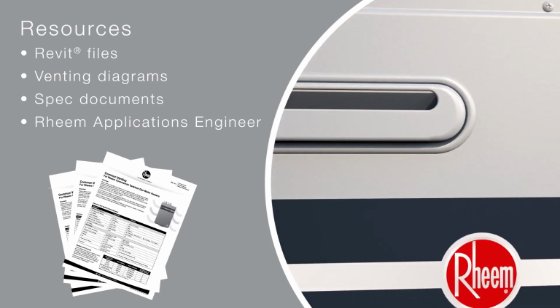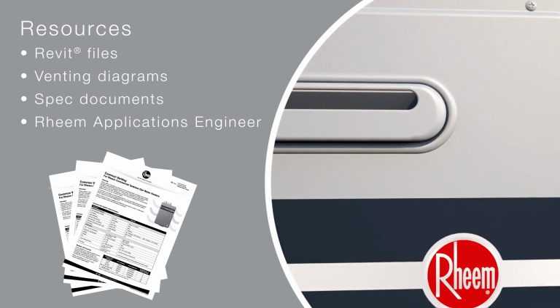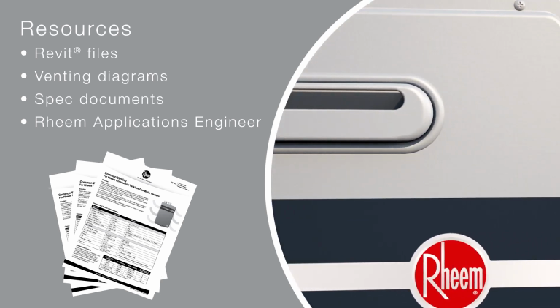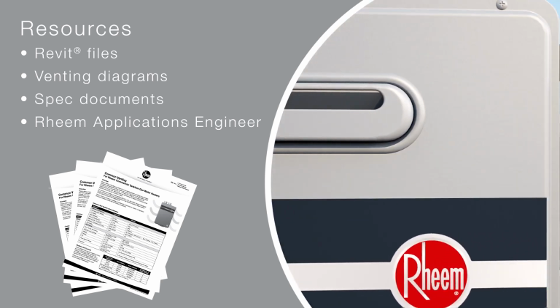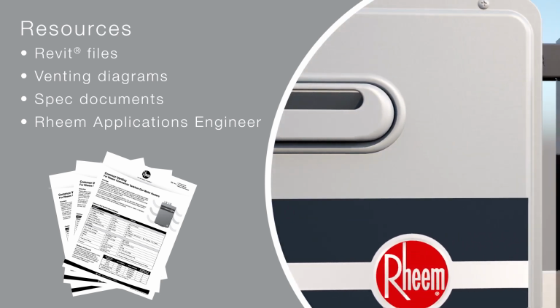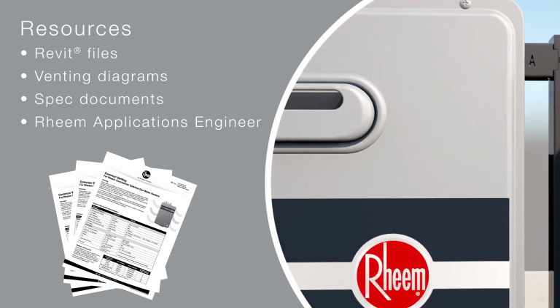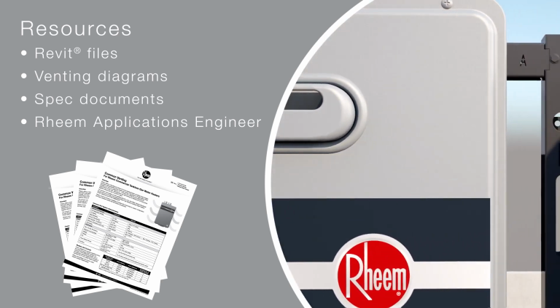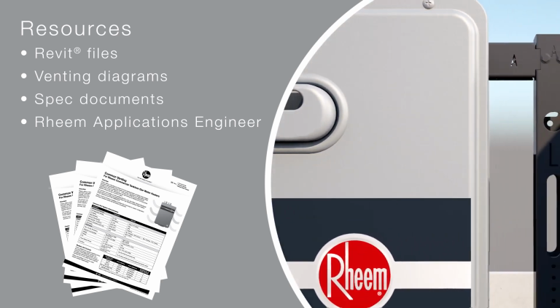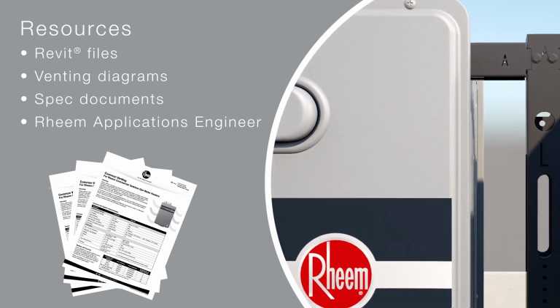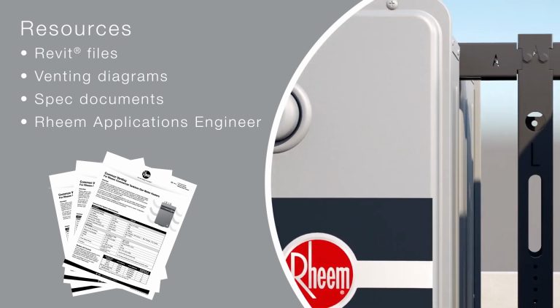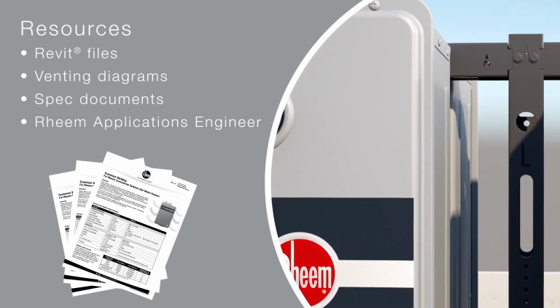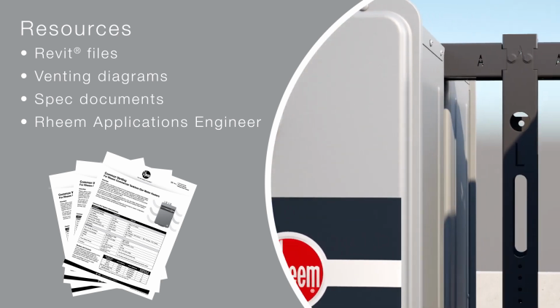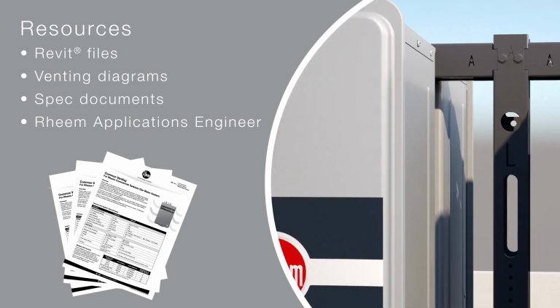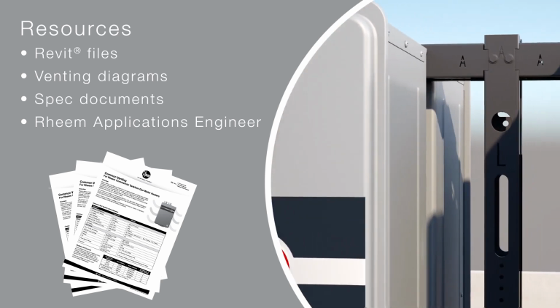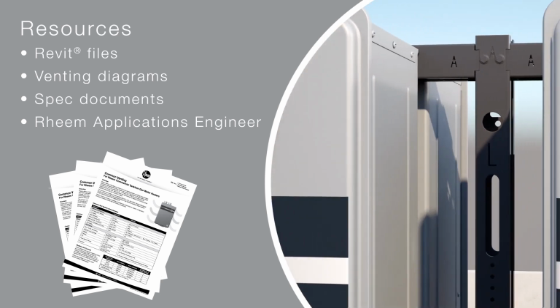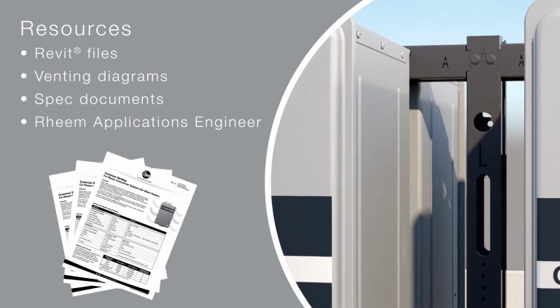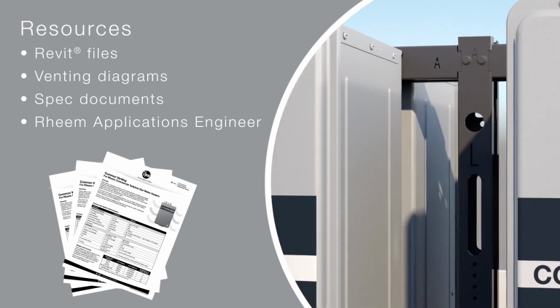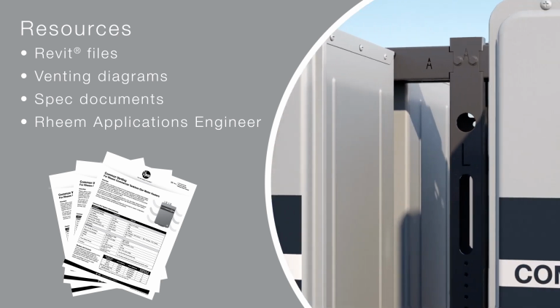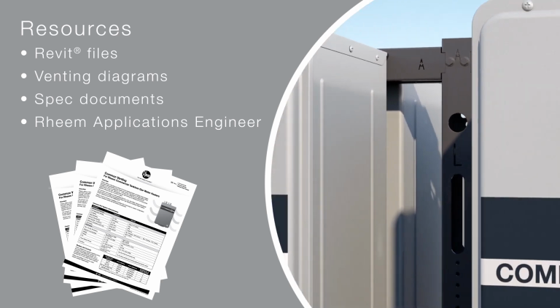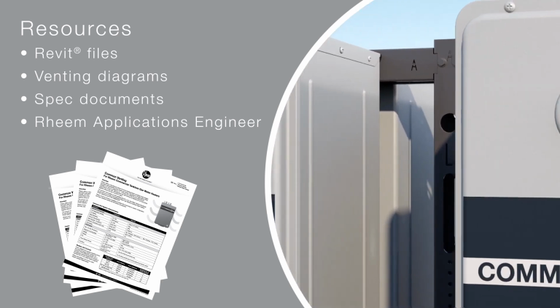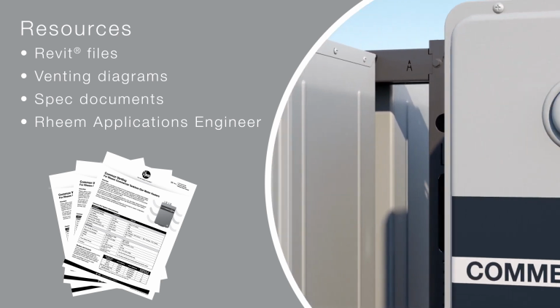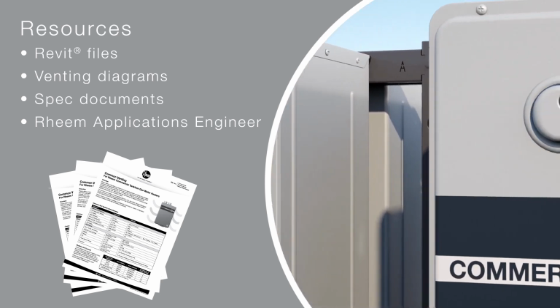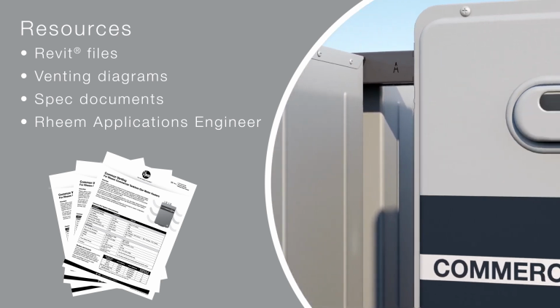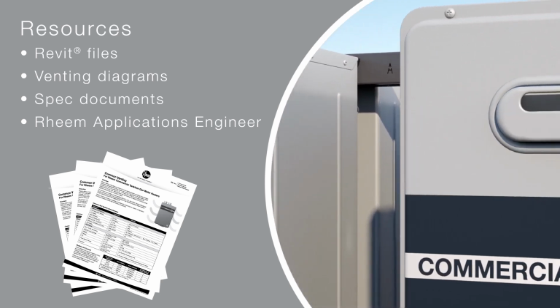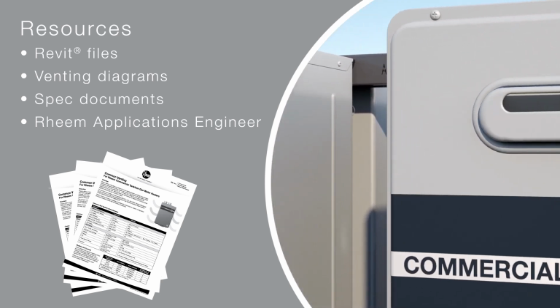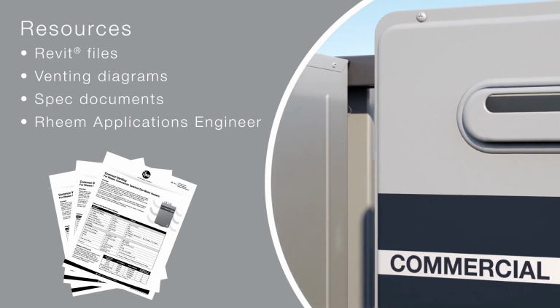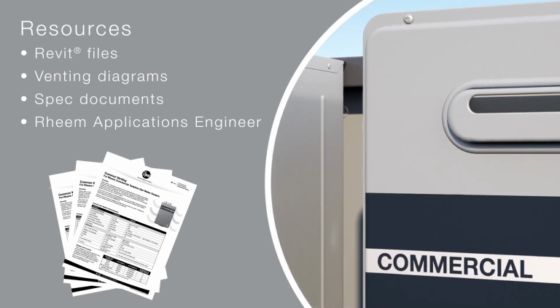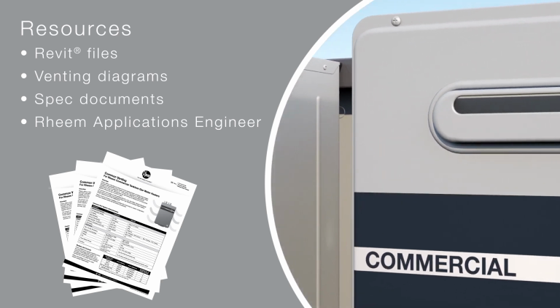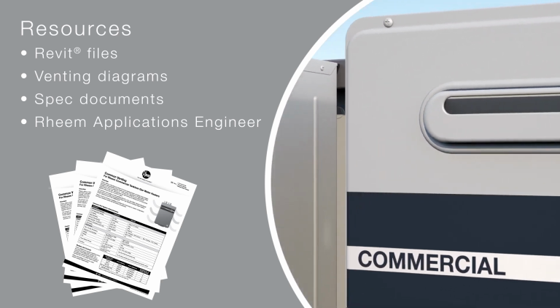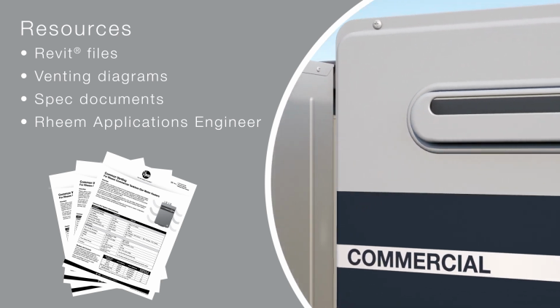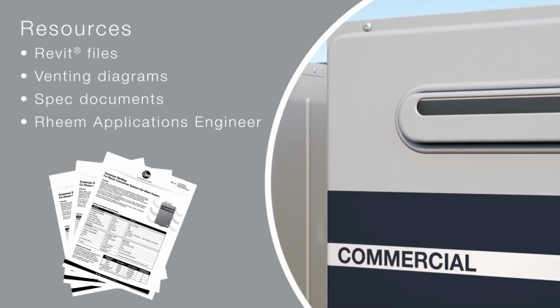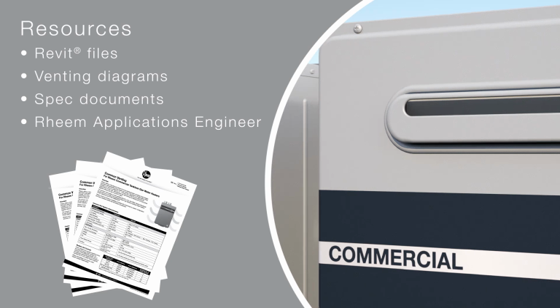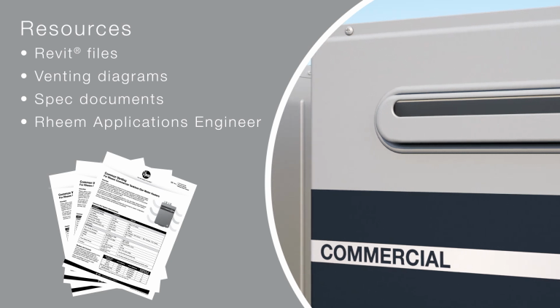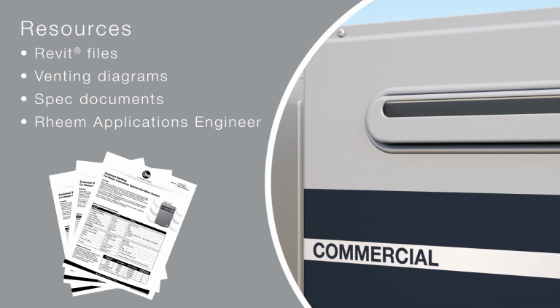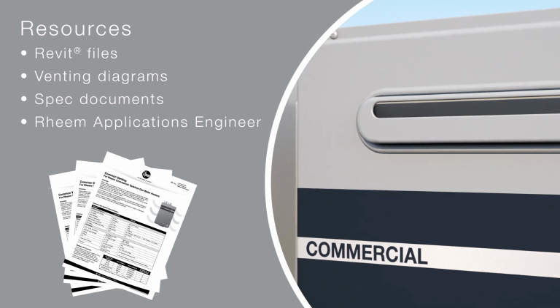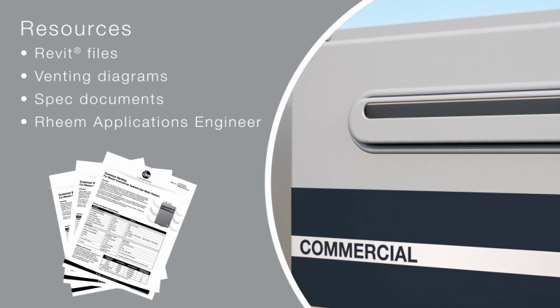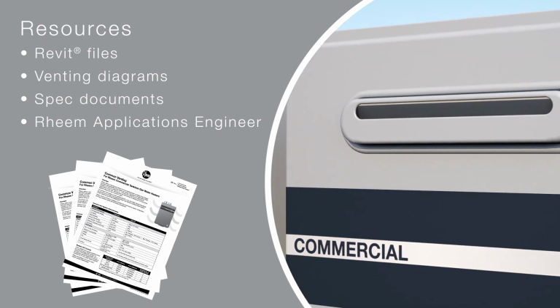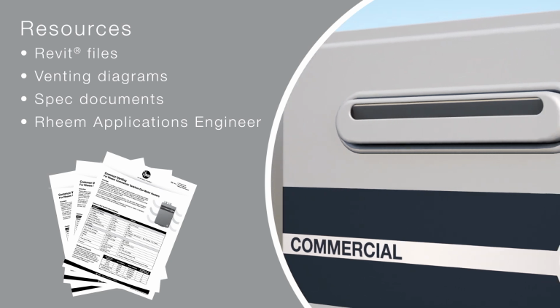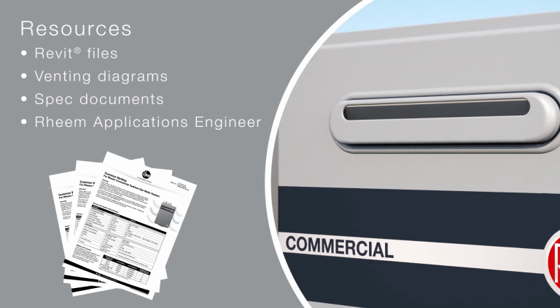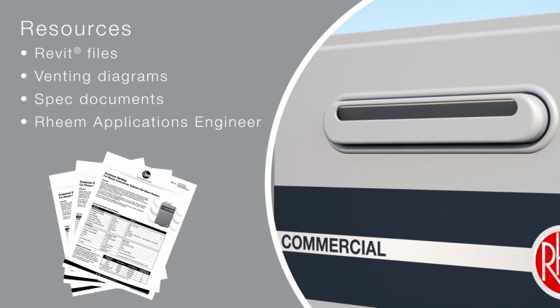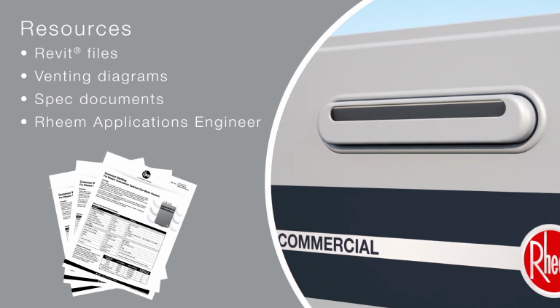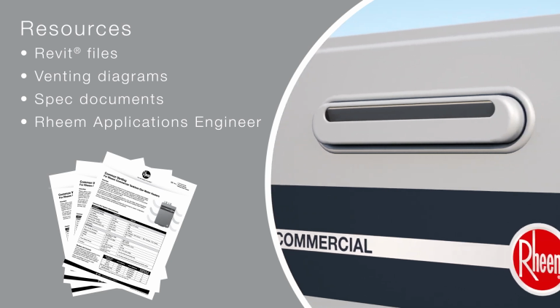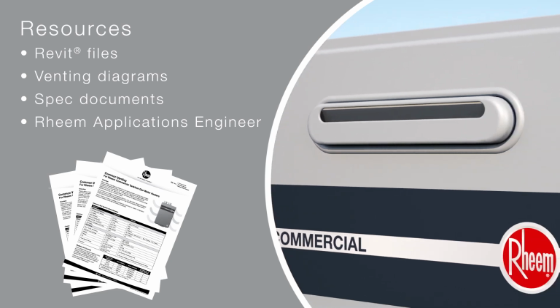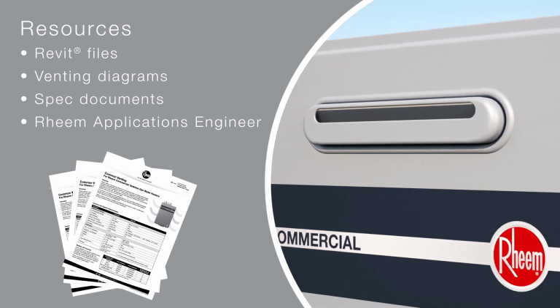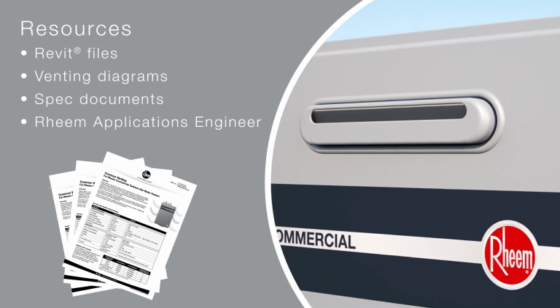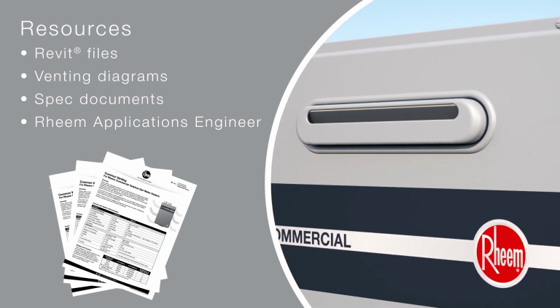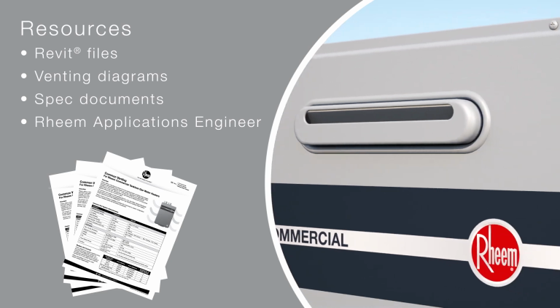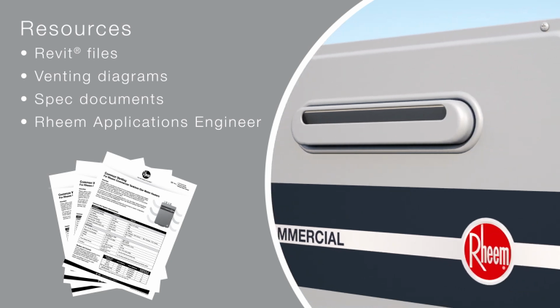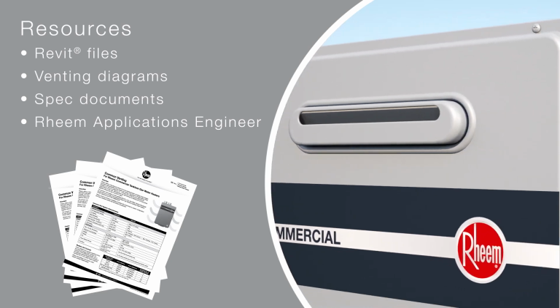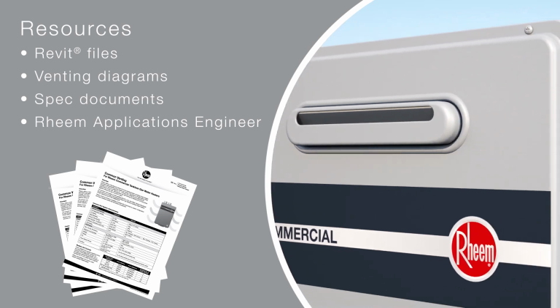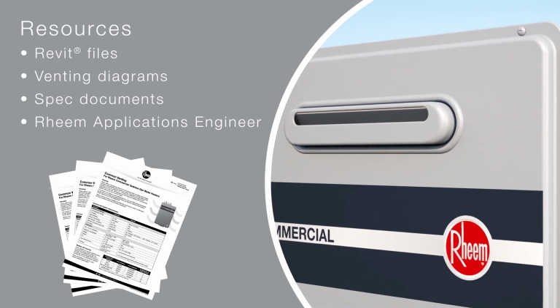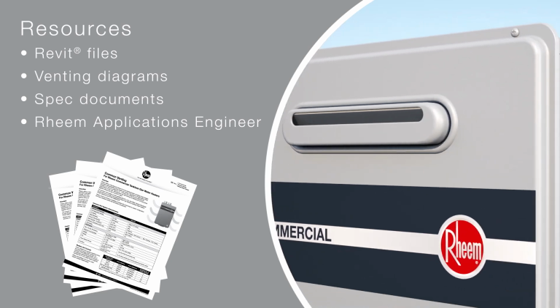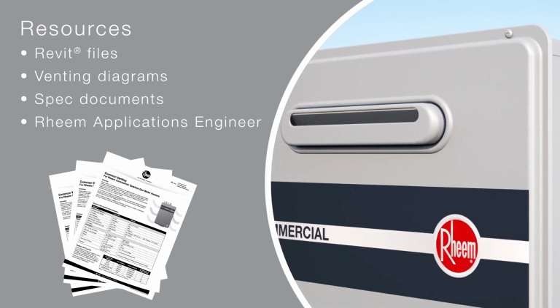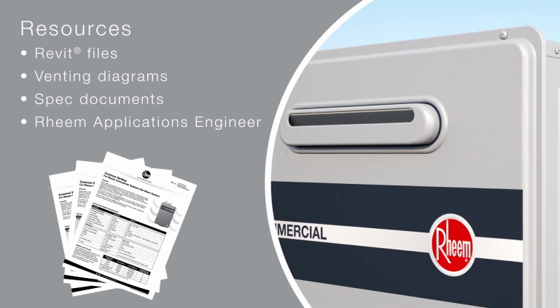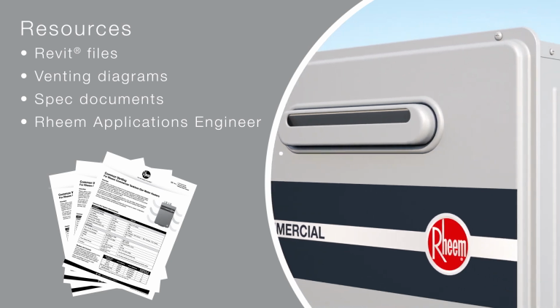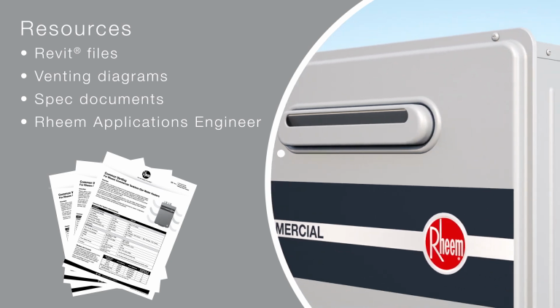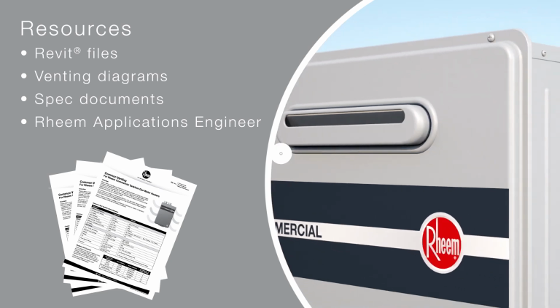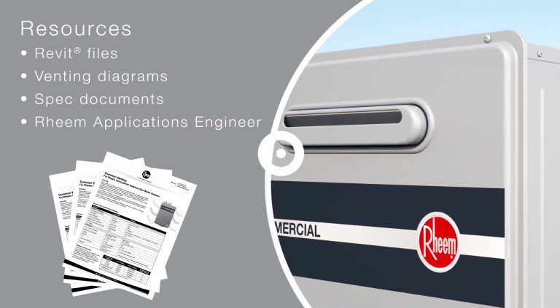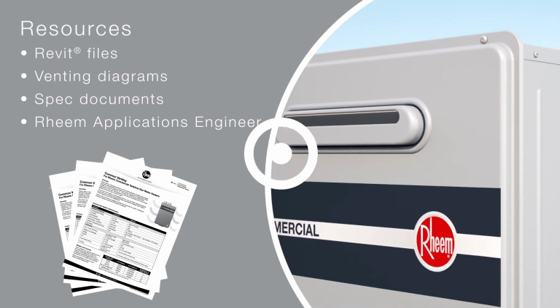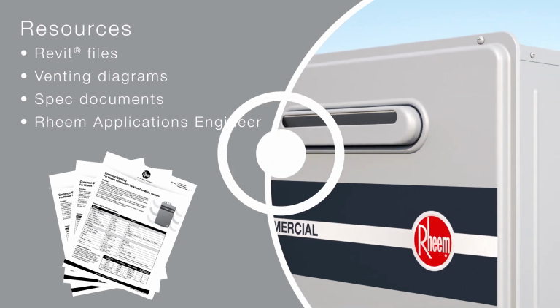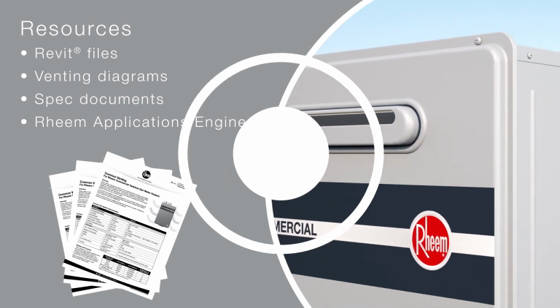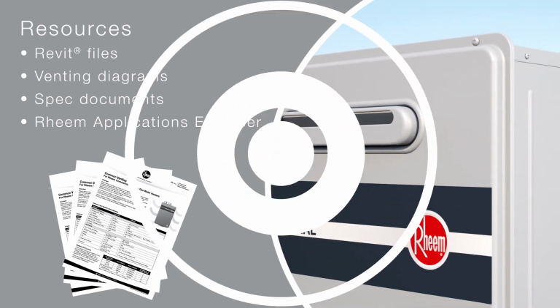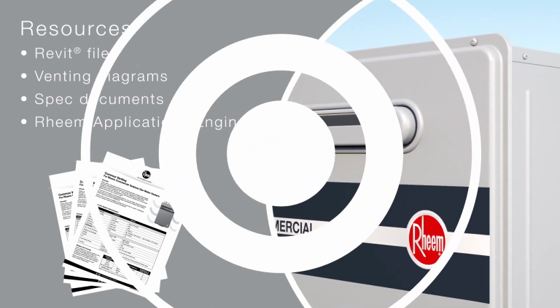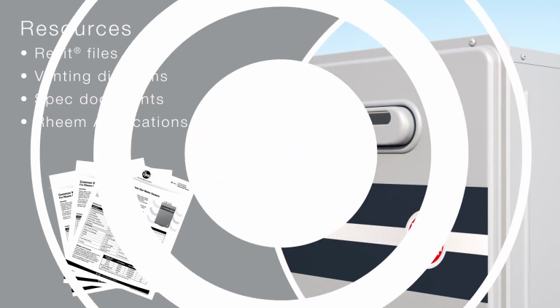Resources include Revit files, venting diagrams, spec documents, and access to a dedicated Rheem applications engineer.